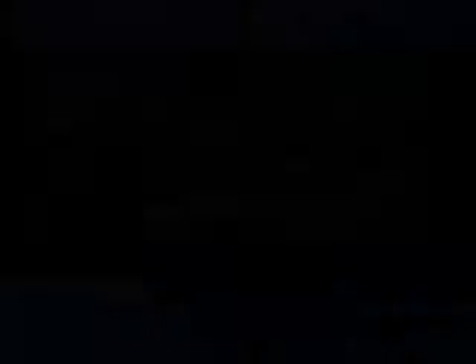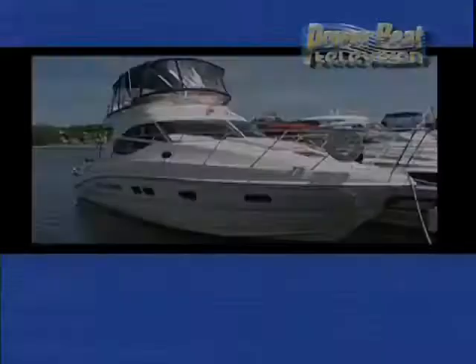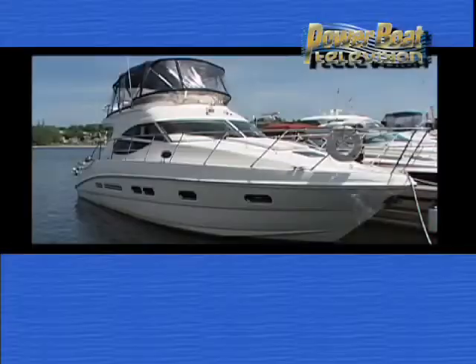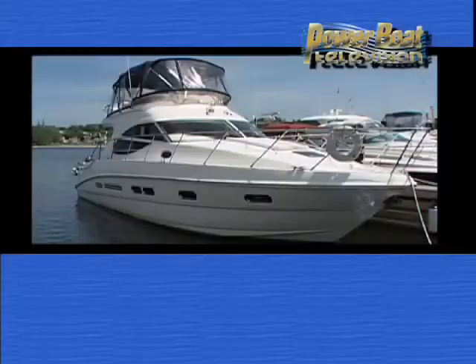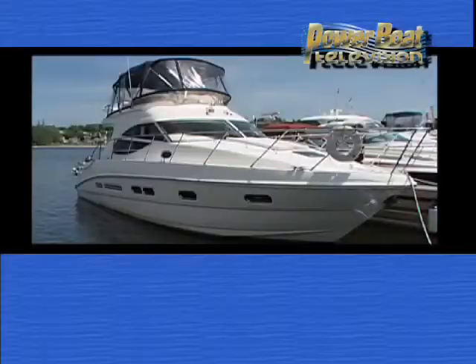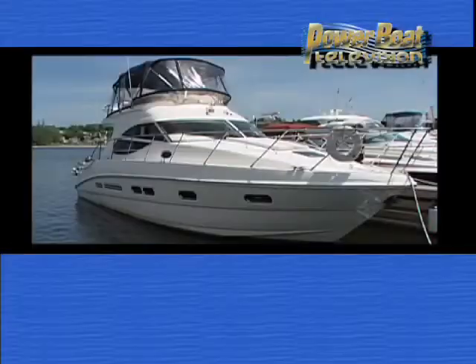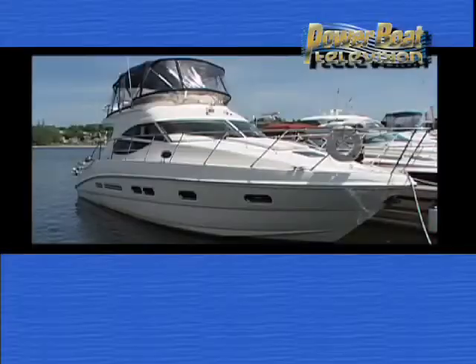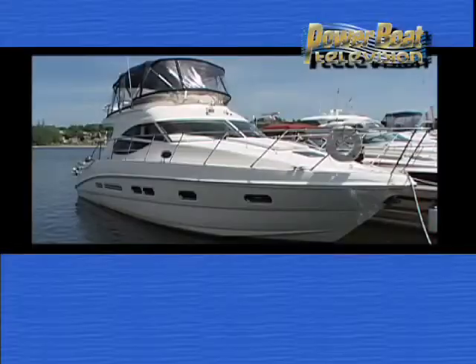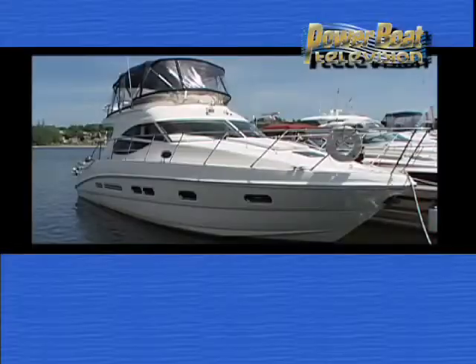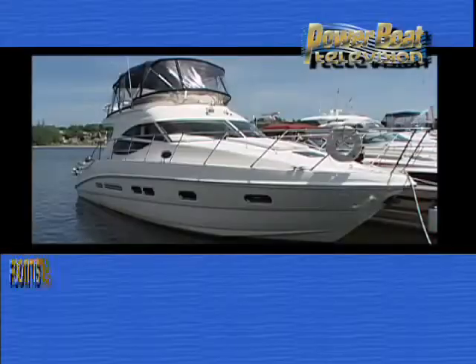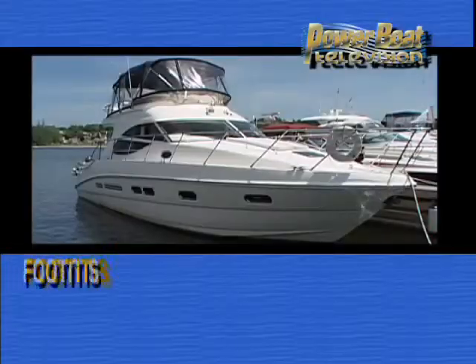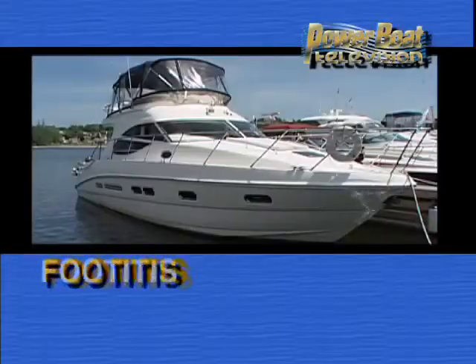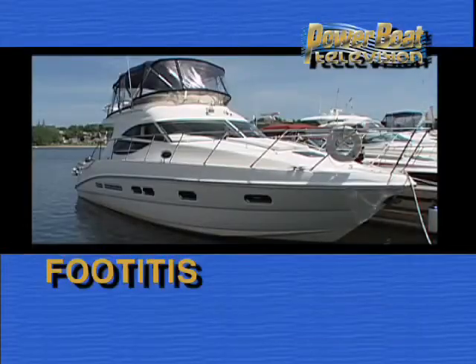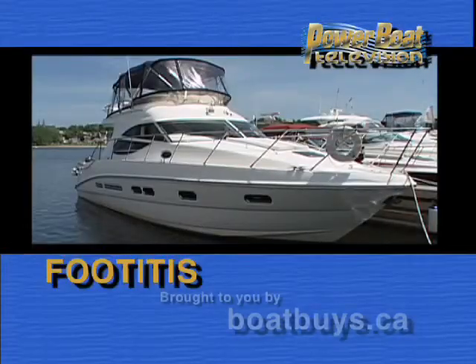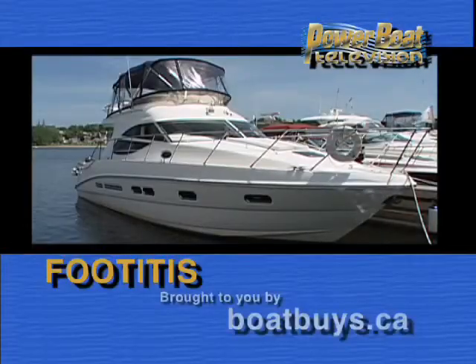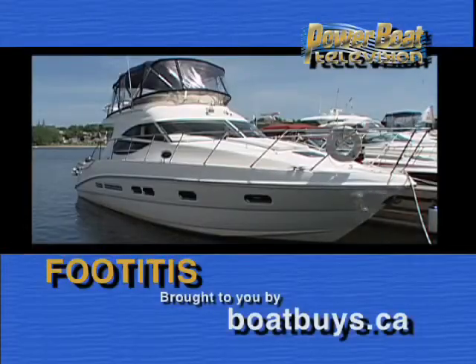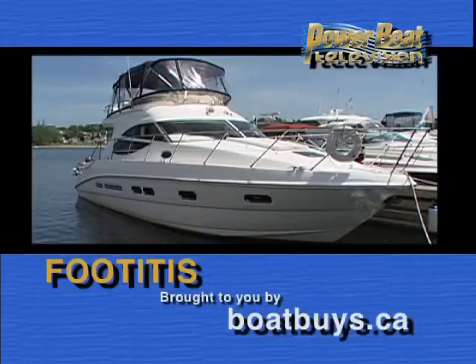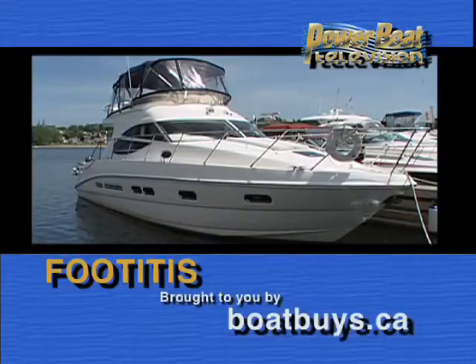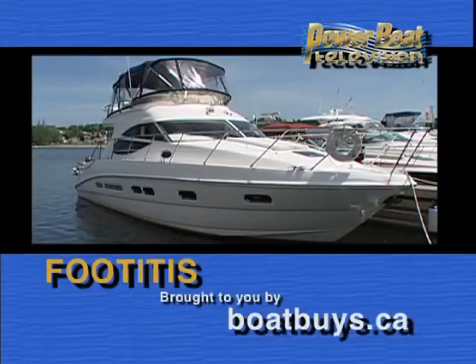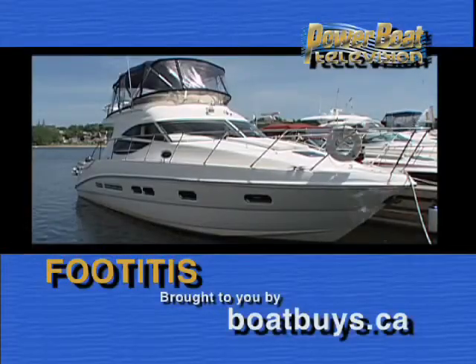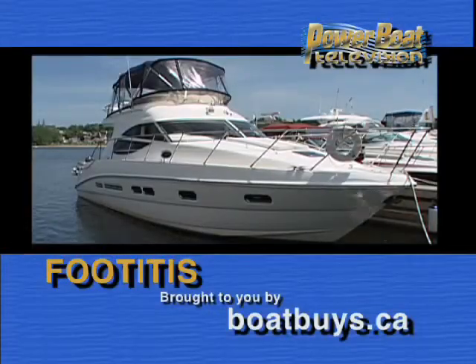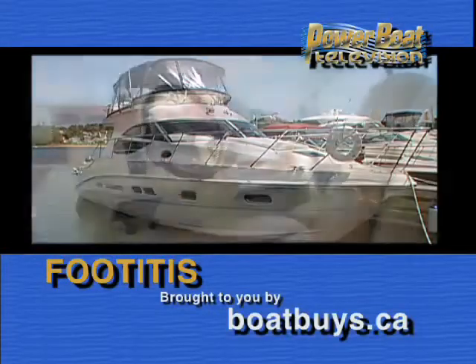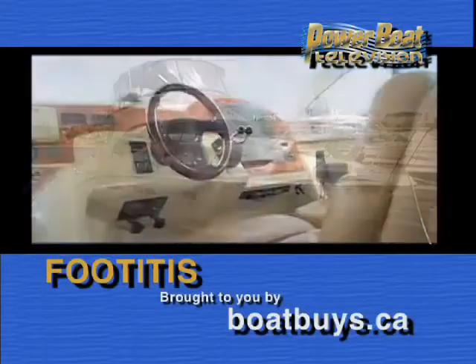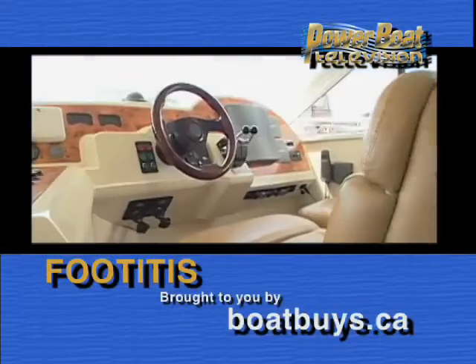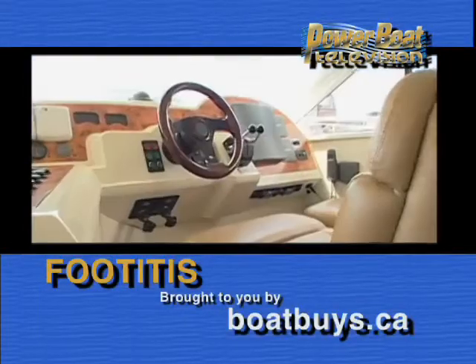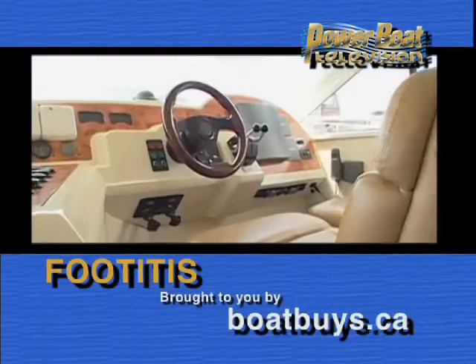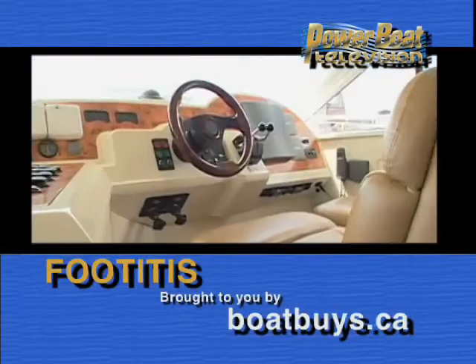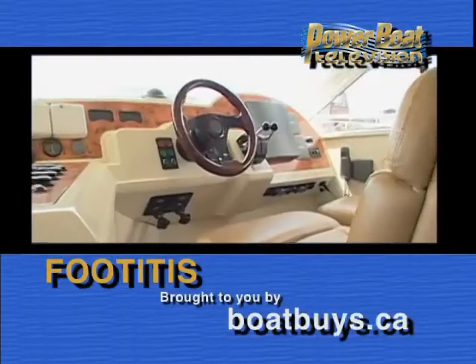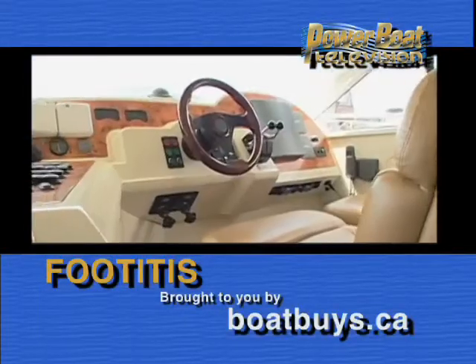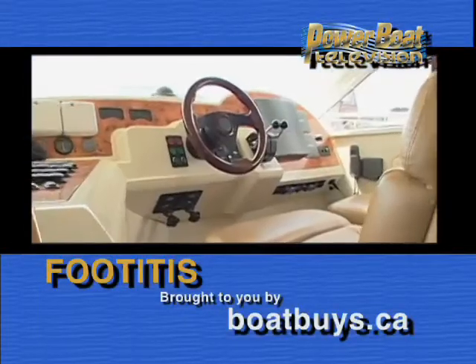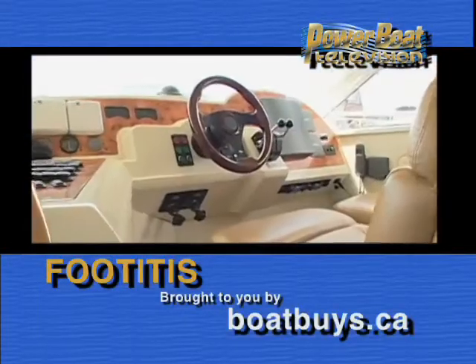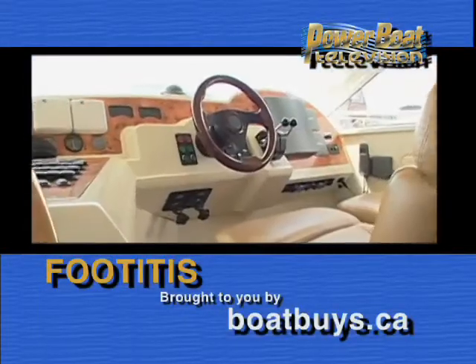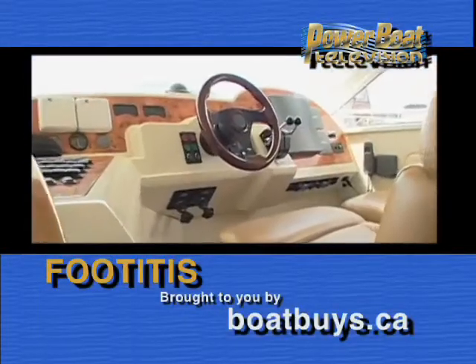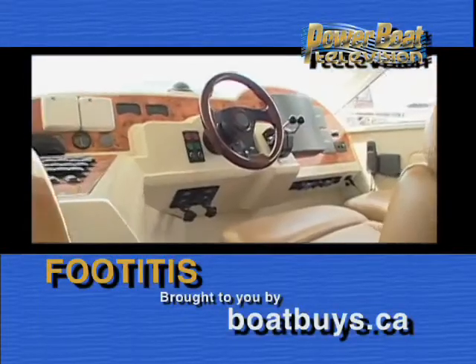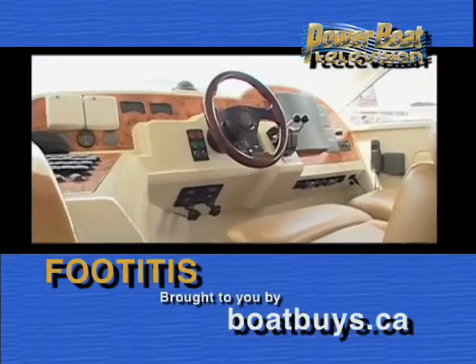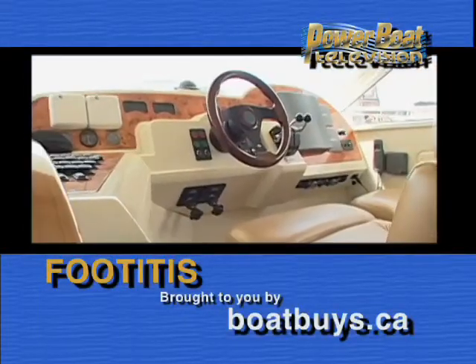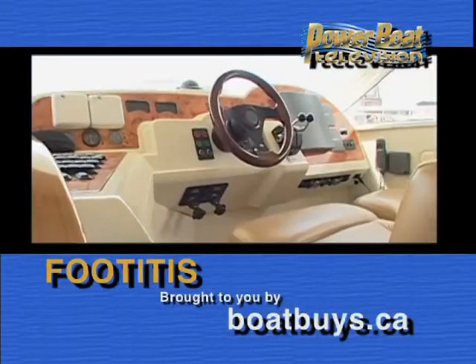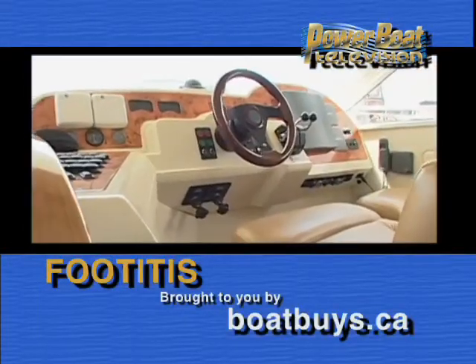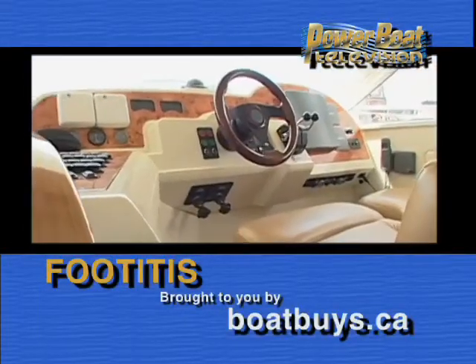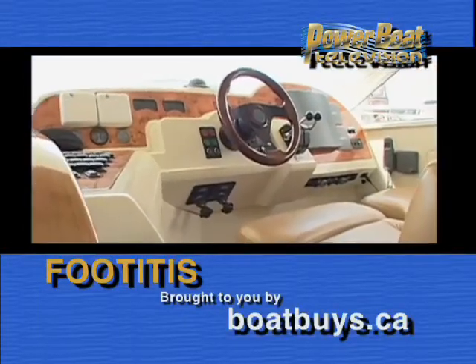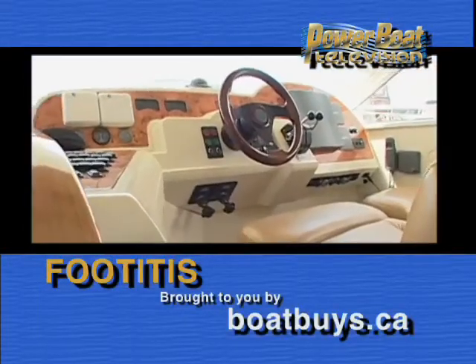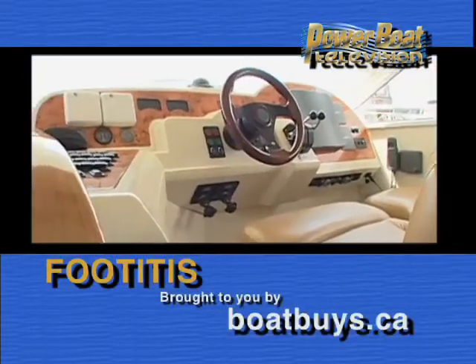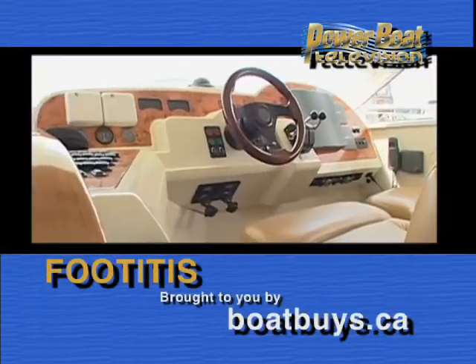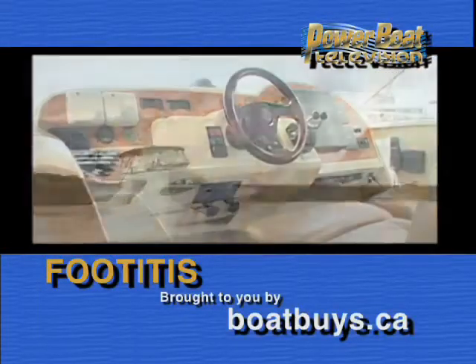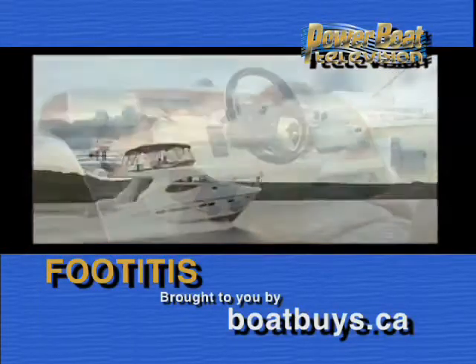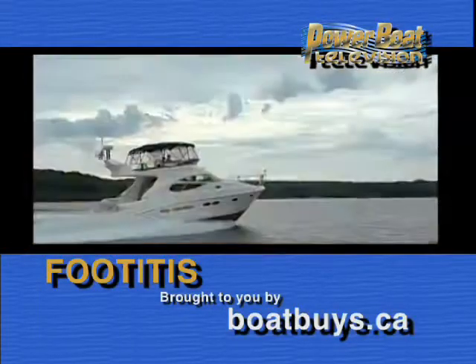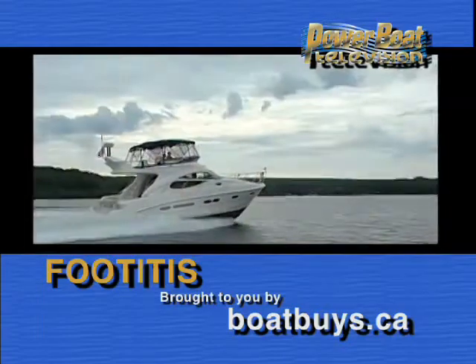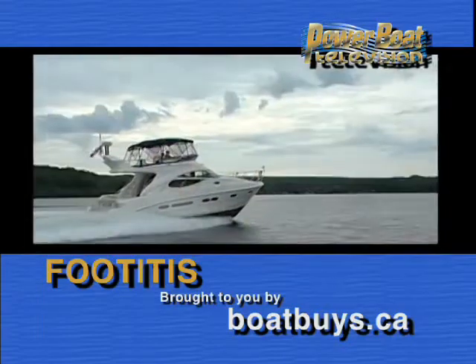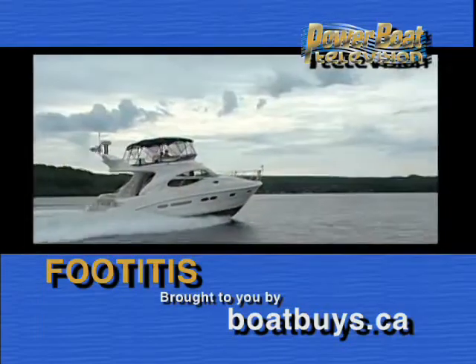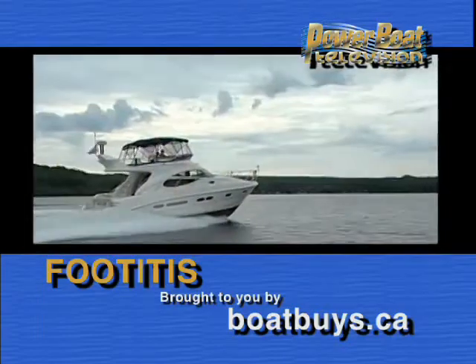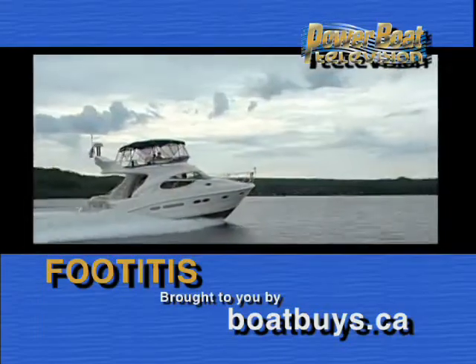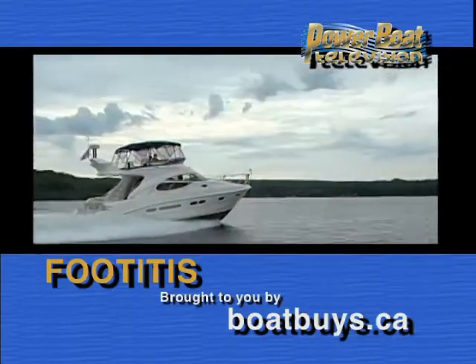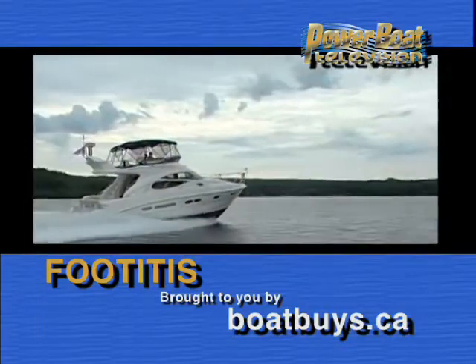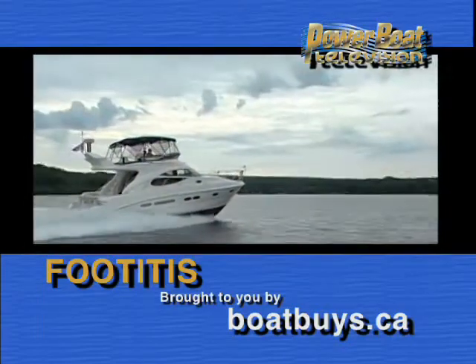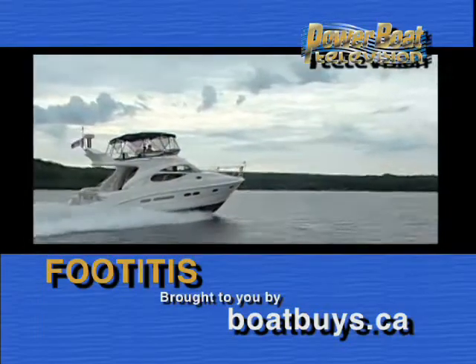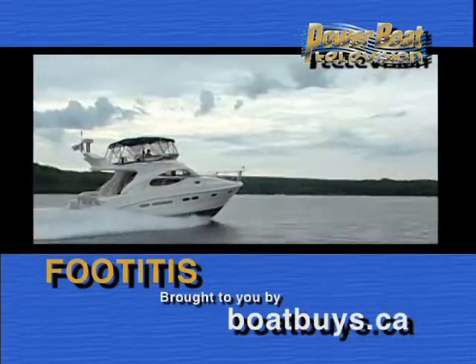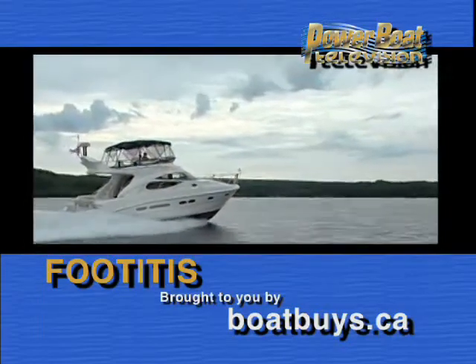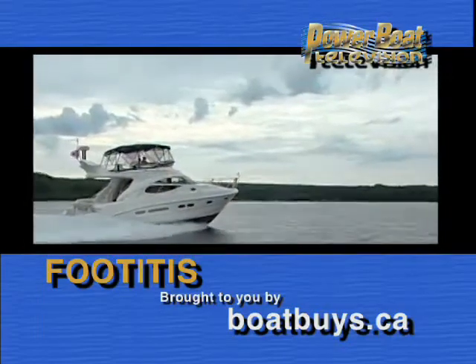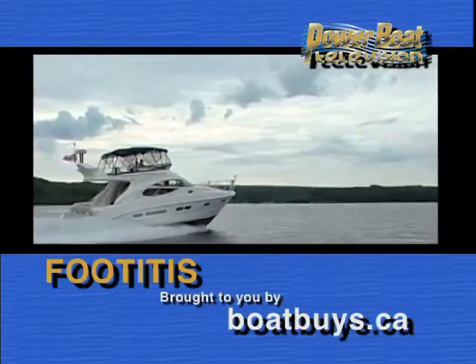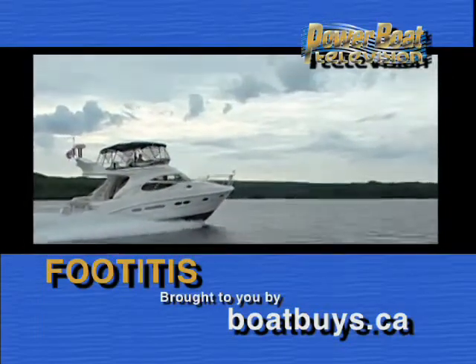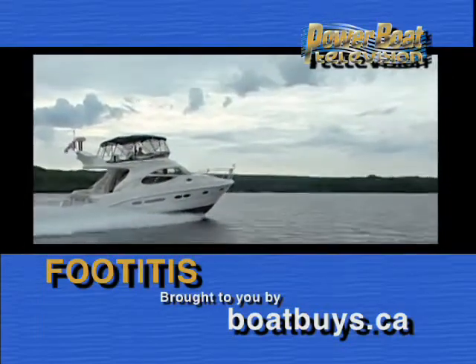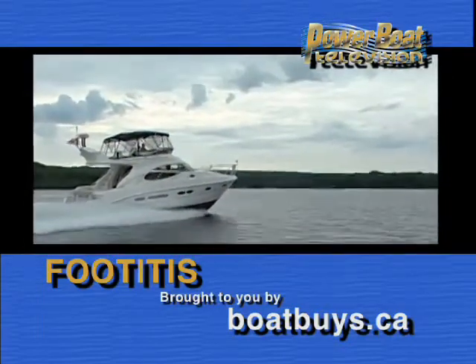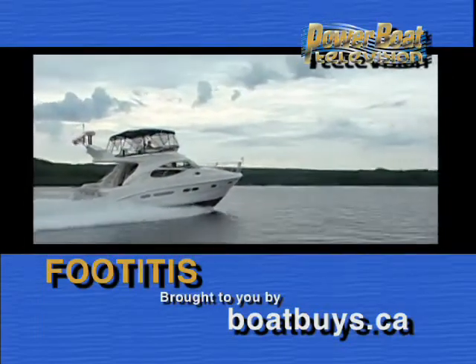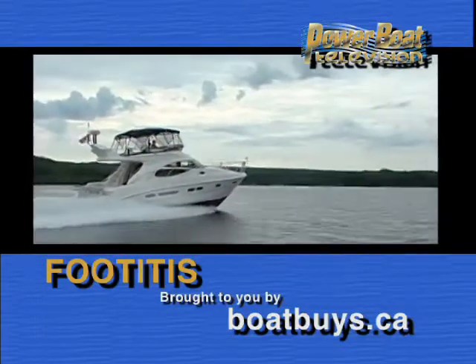Time for Footitis, sponsored by Boatbuys.ca — 10,000 boats online.